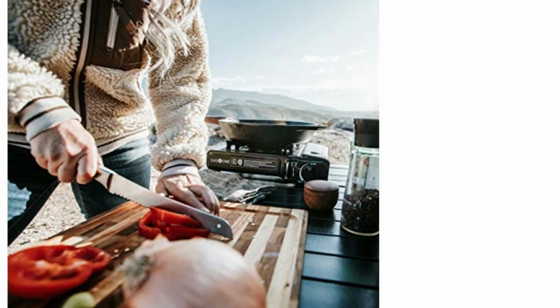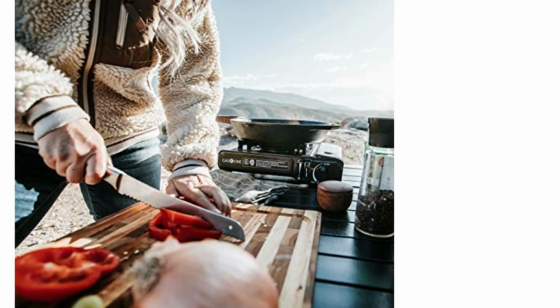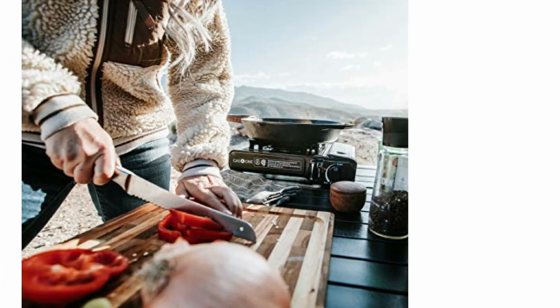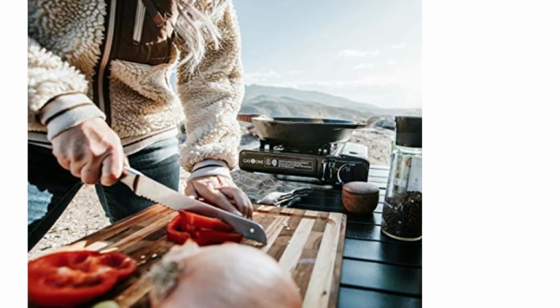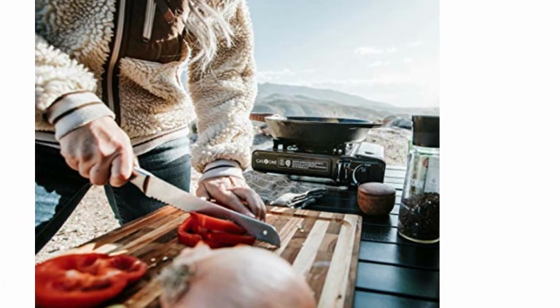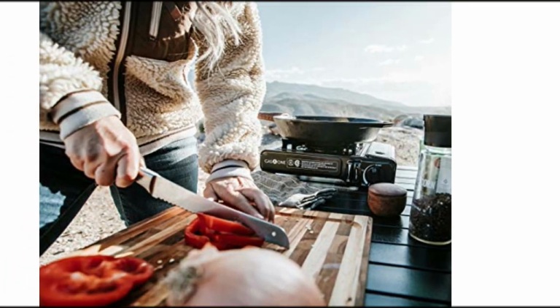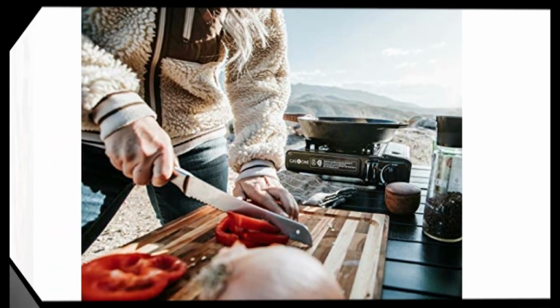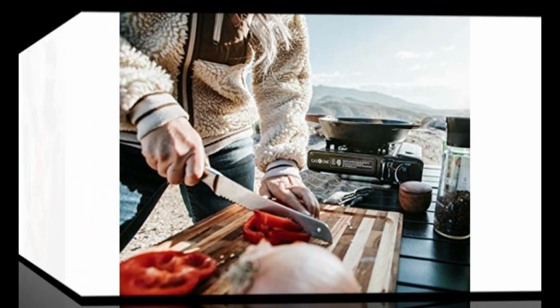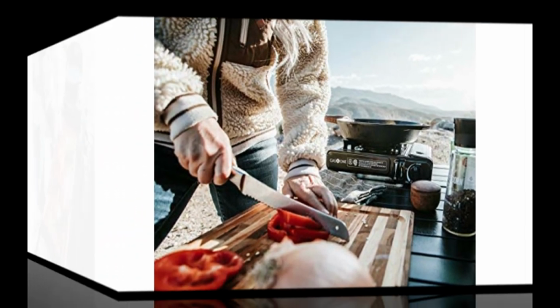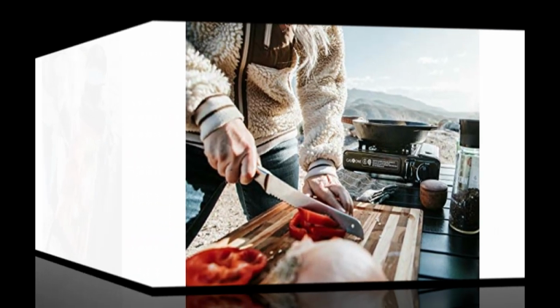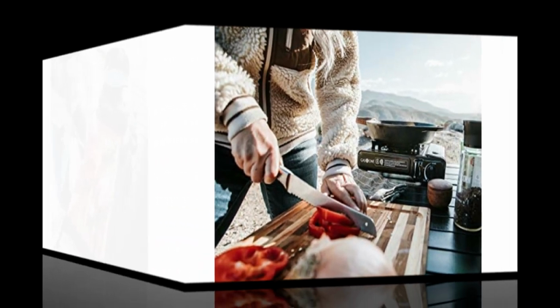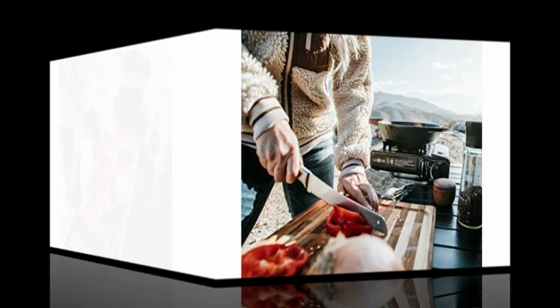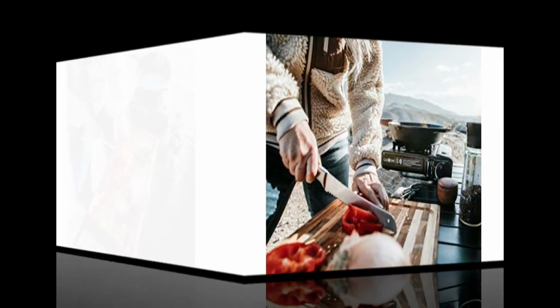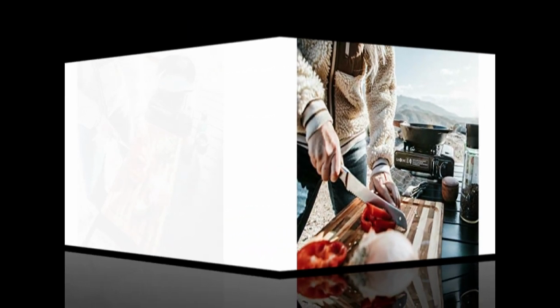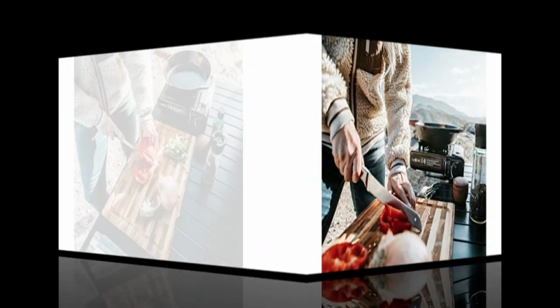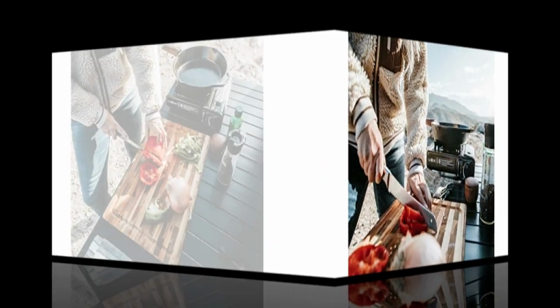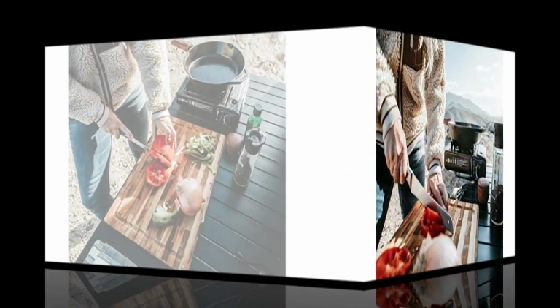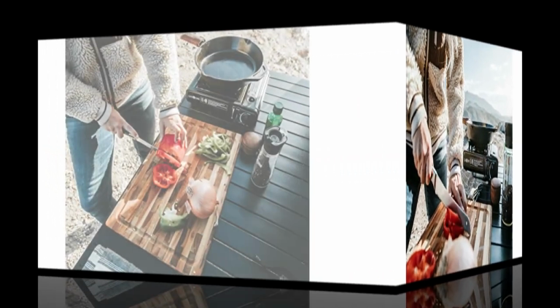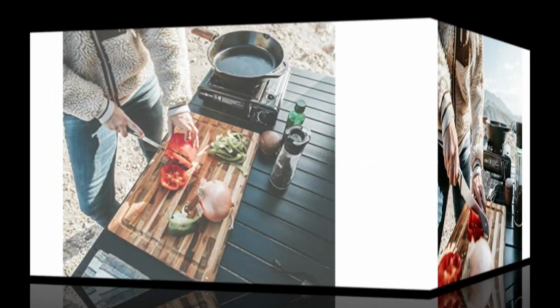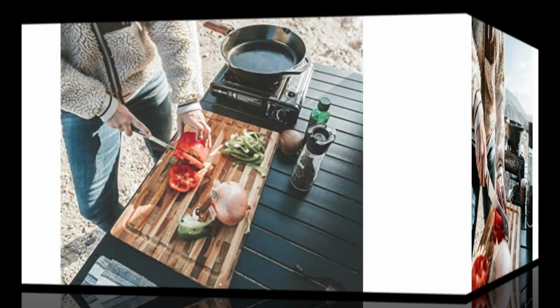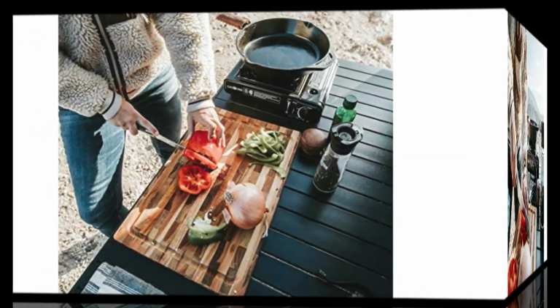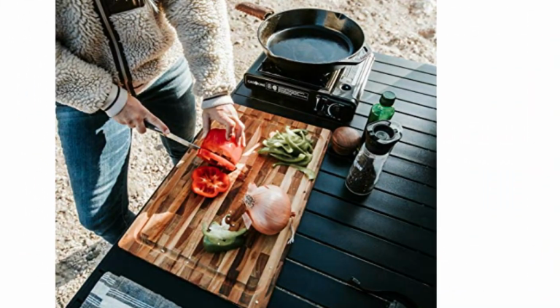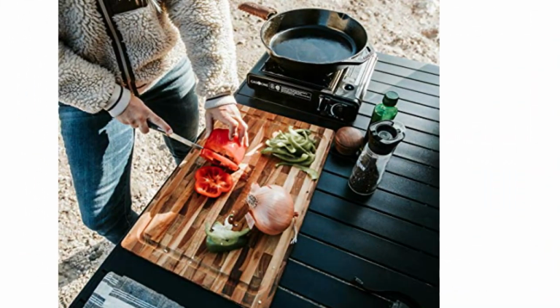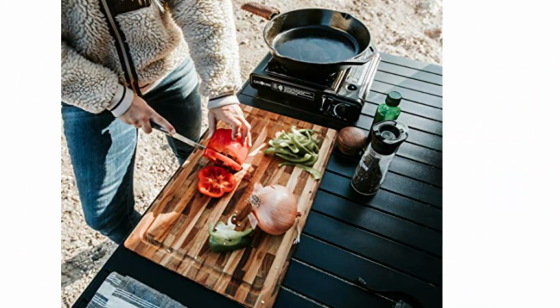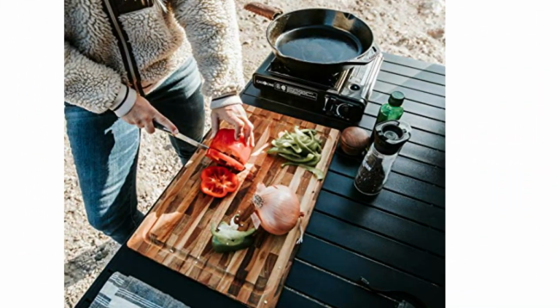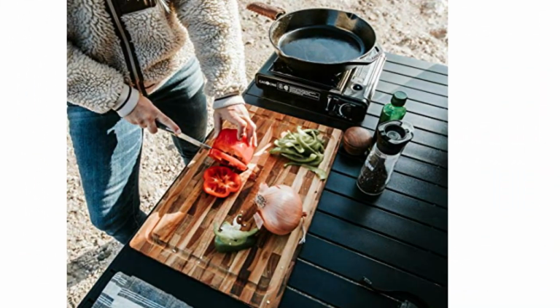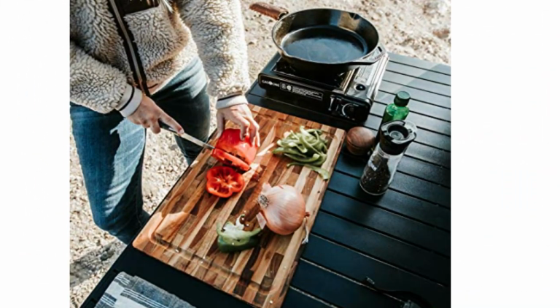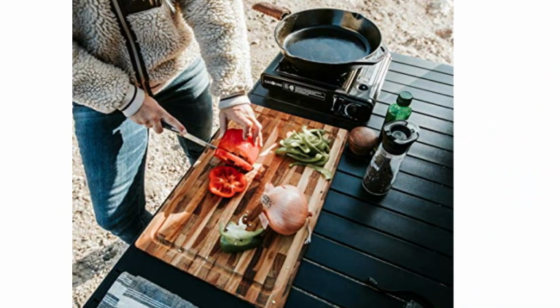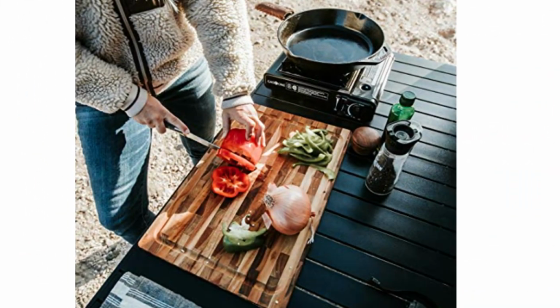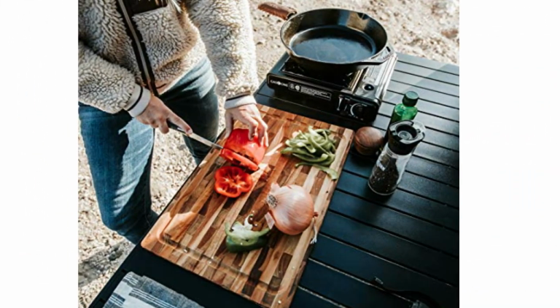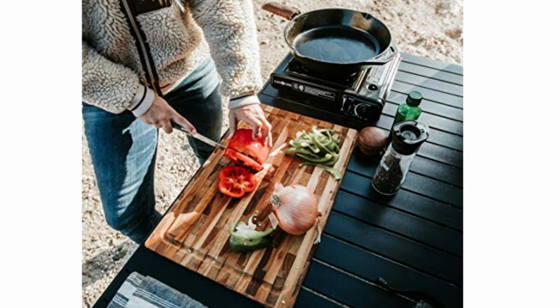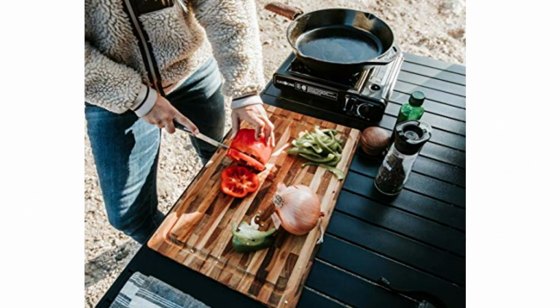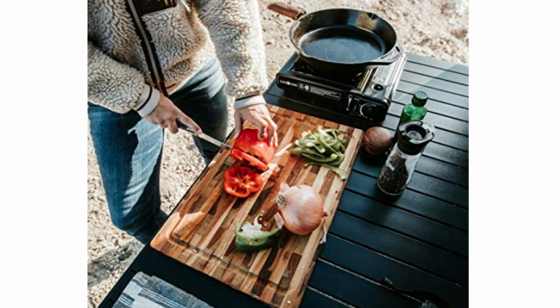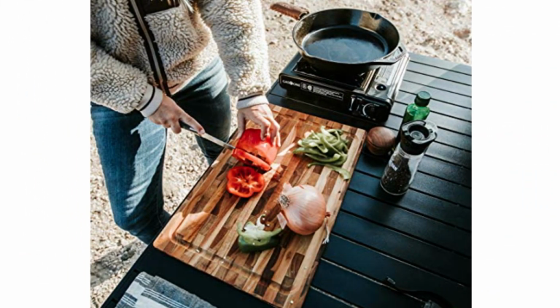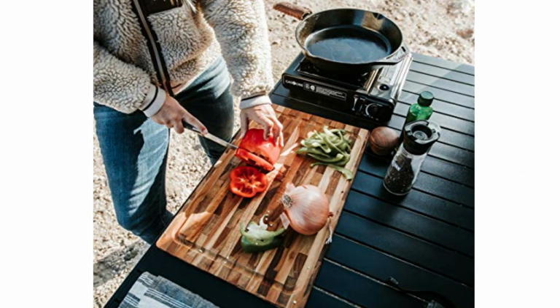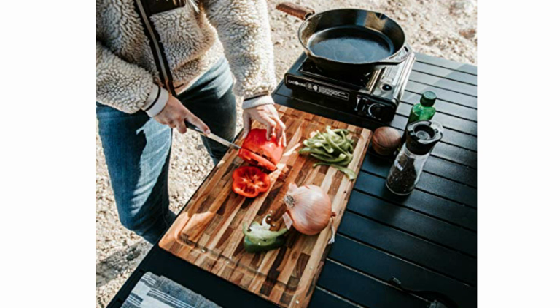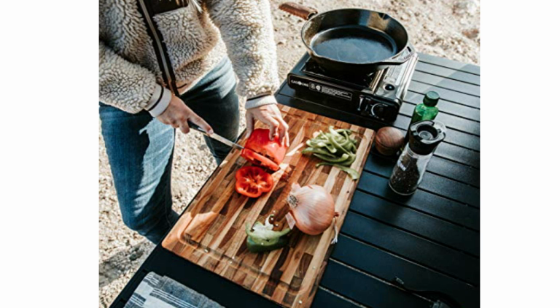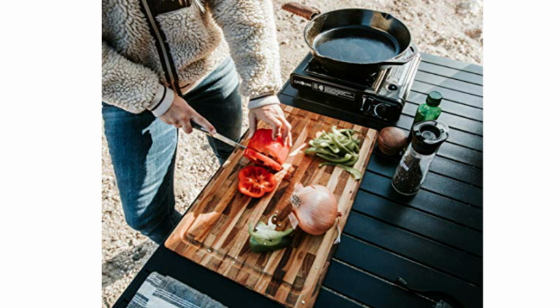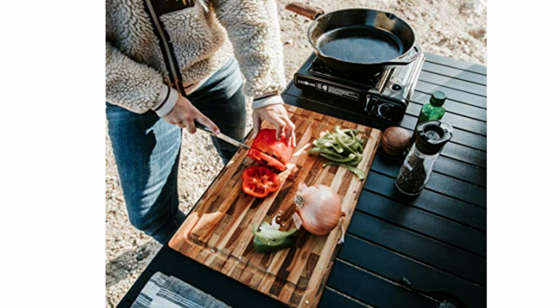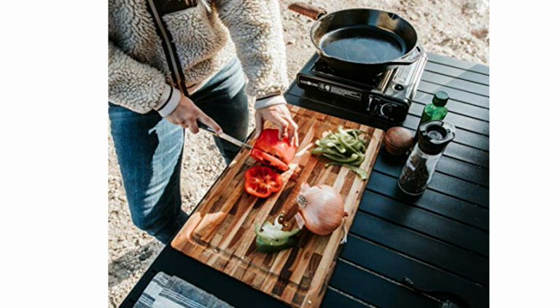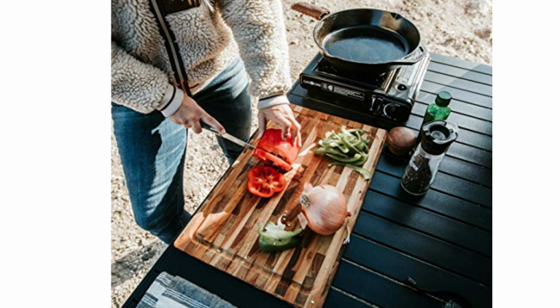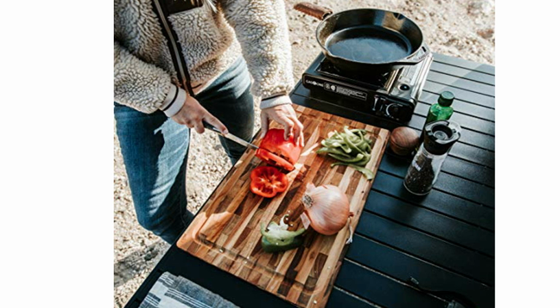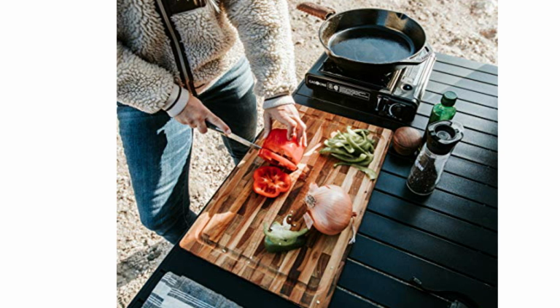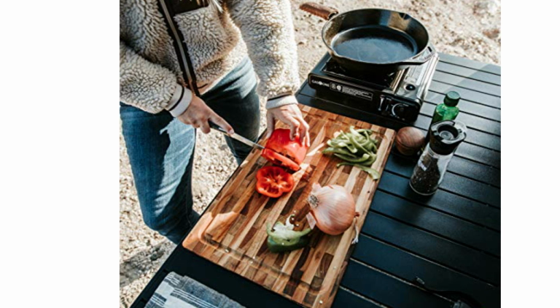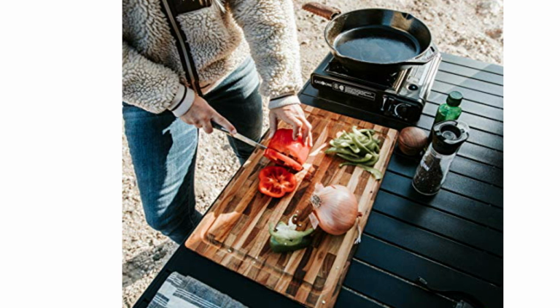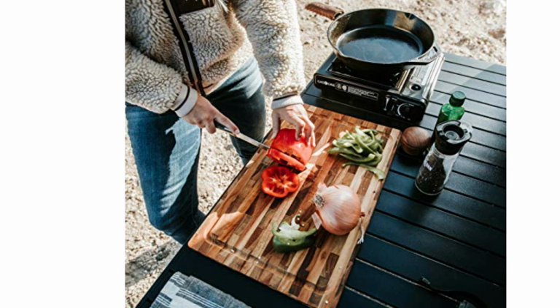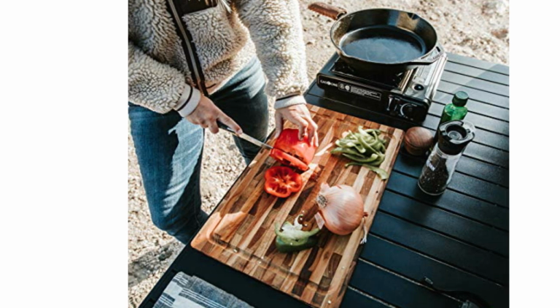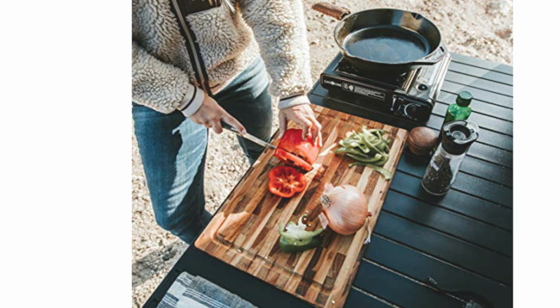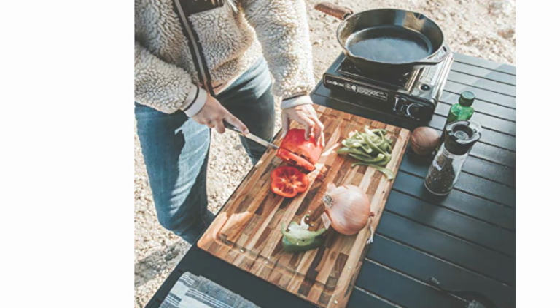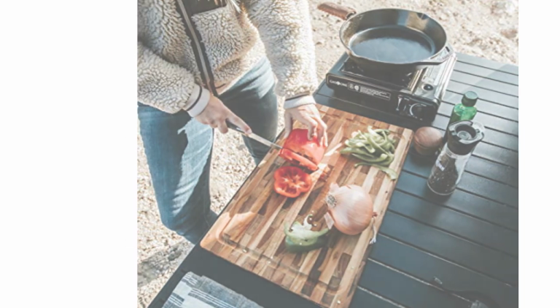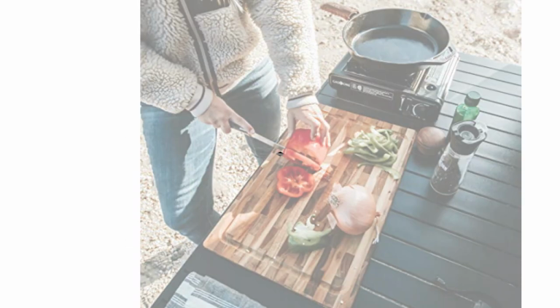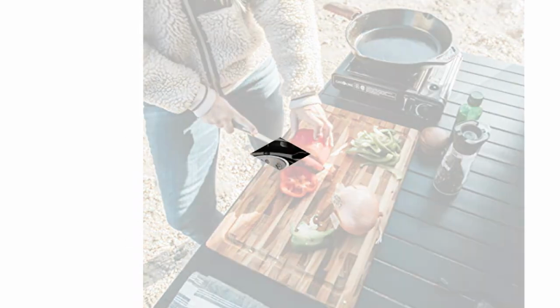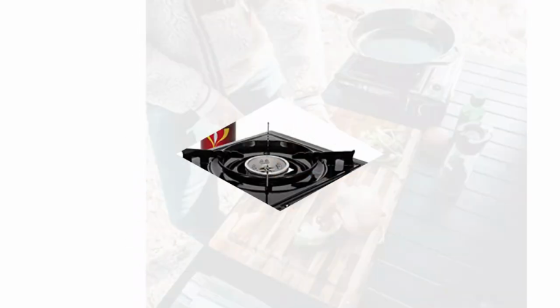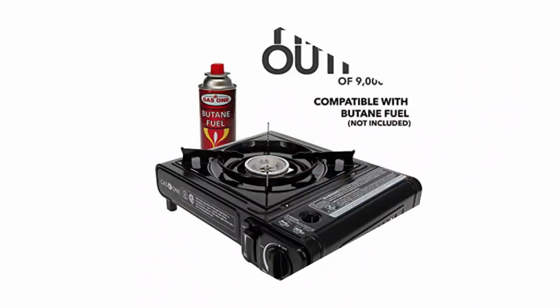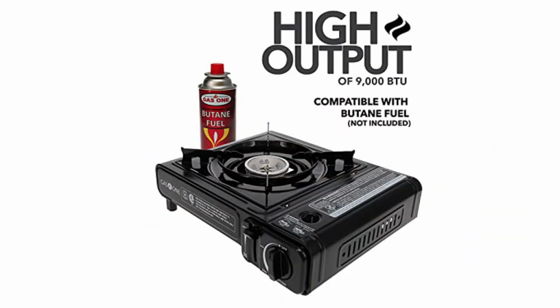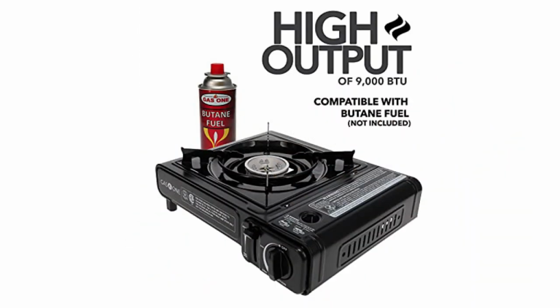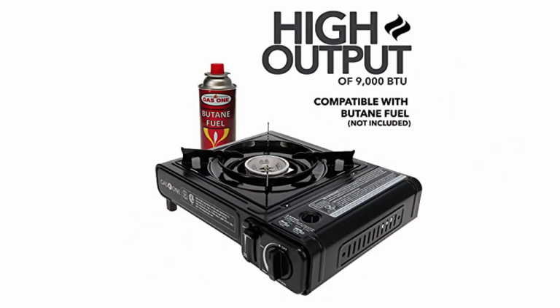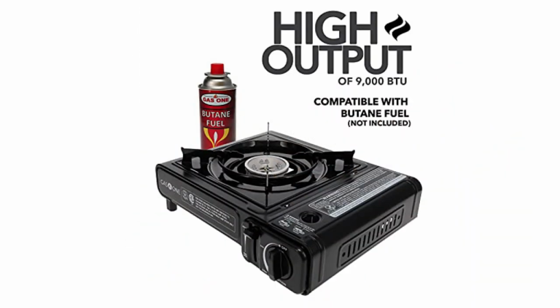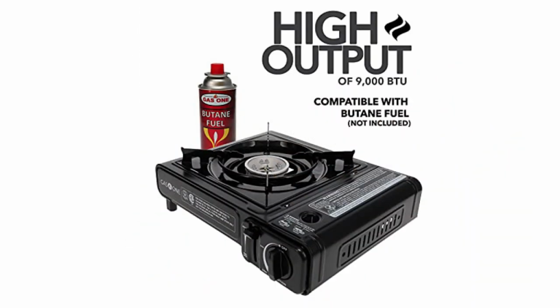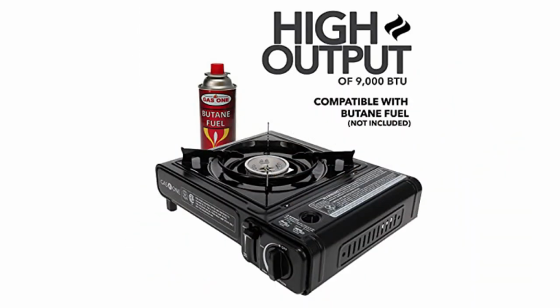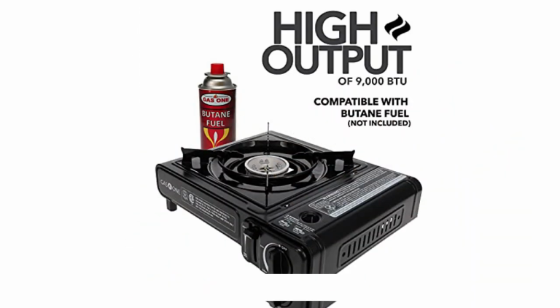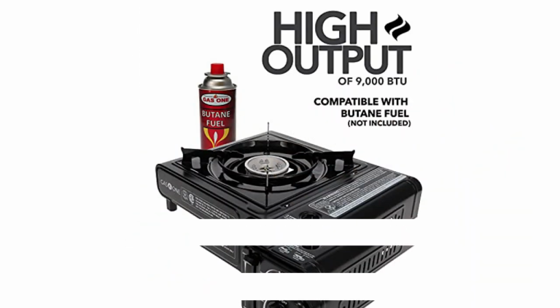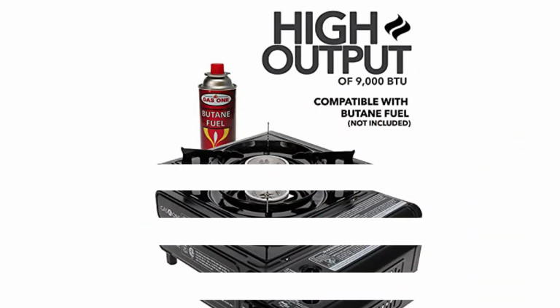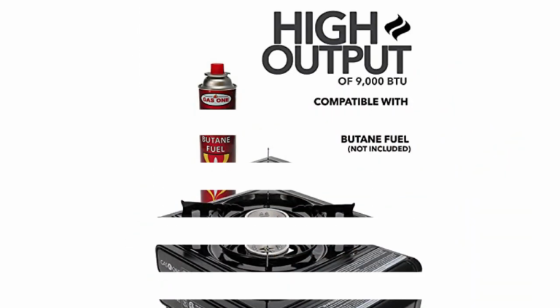Plus, despite its low price, the stove offers a few convenience features, including push-button ignition and an automatic safety shutoff system.